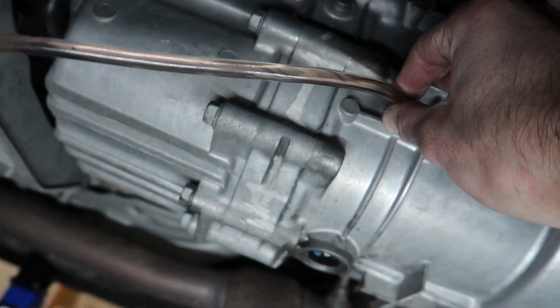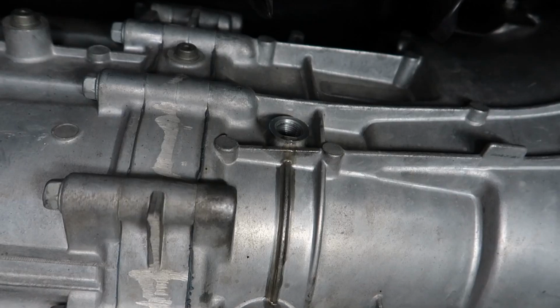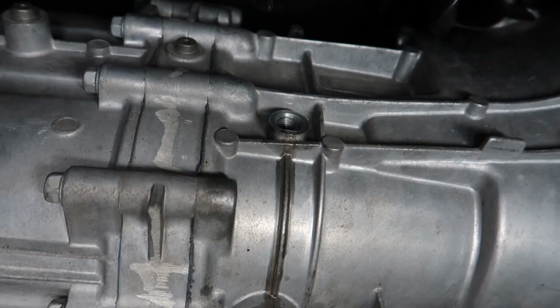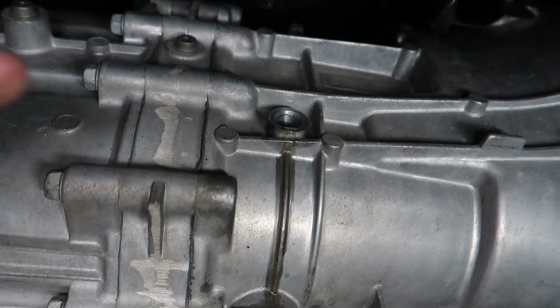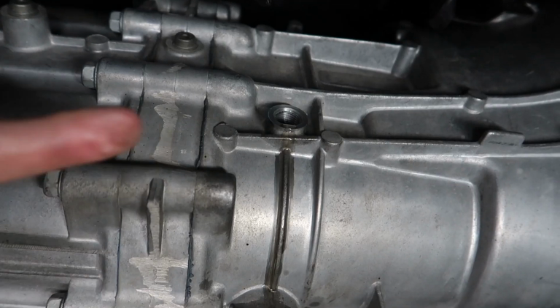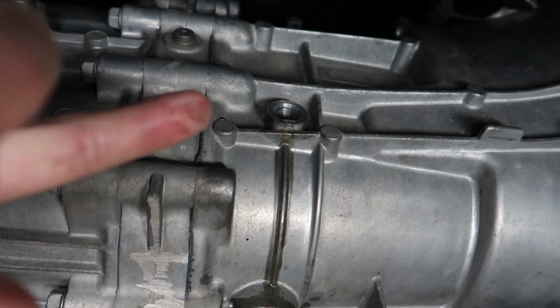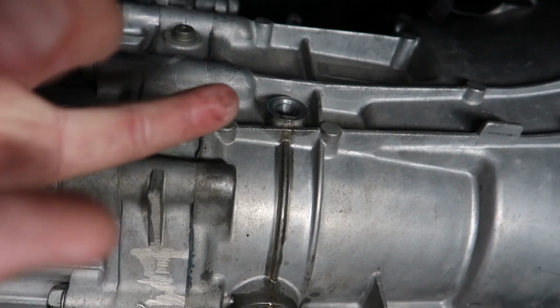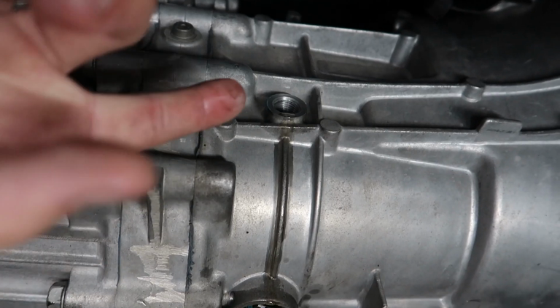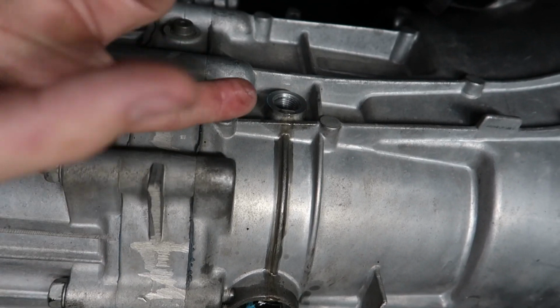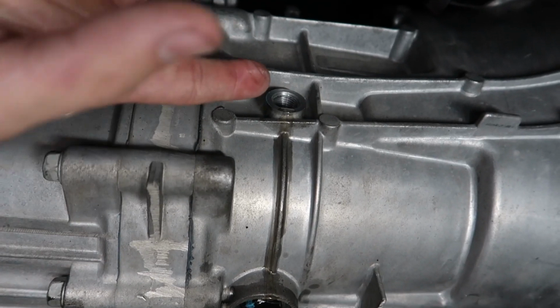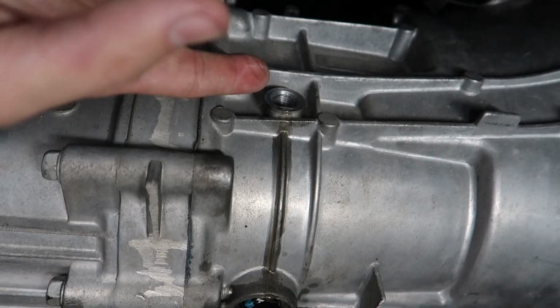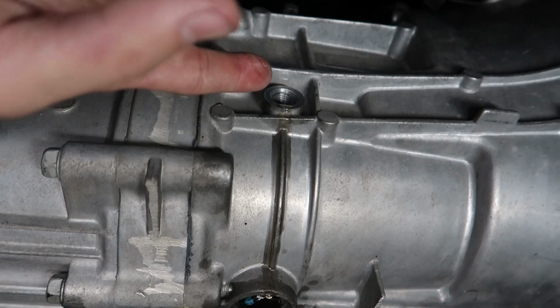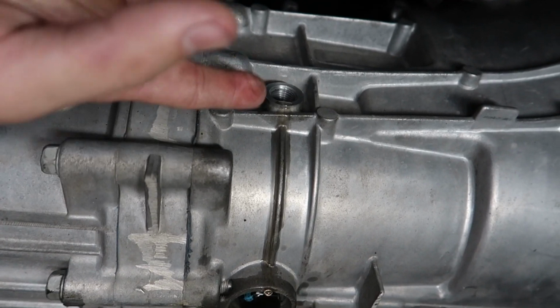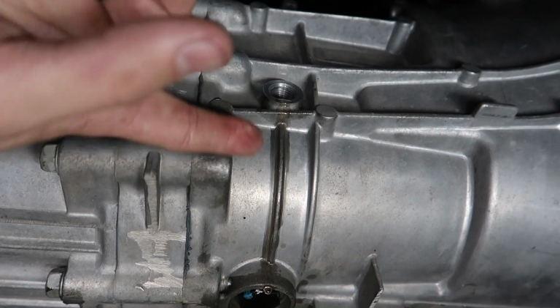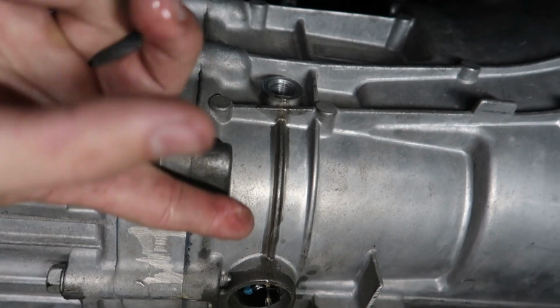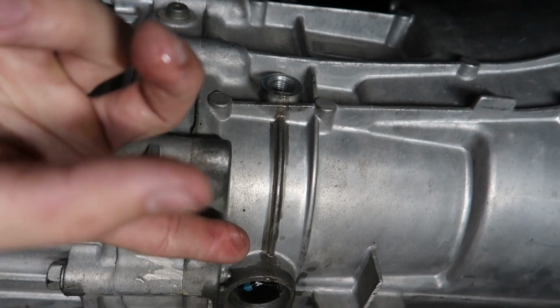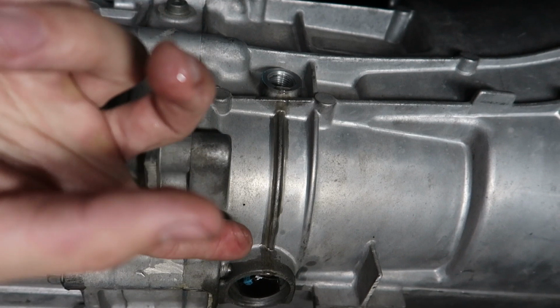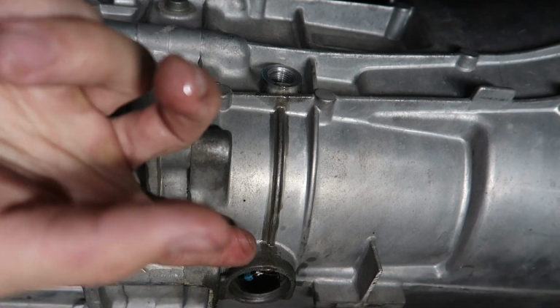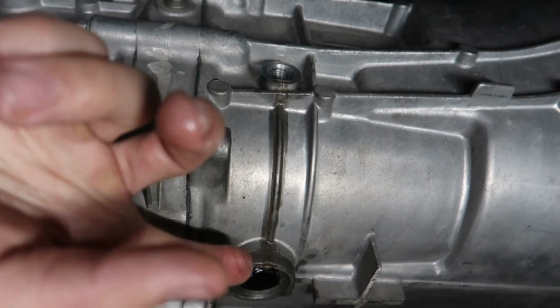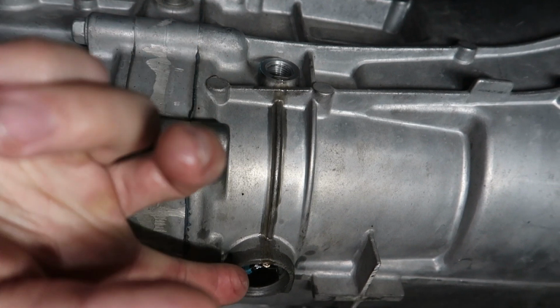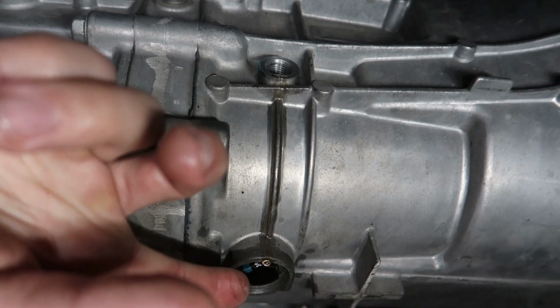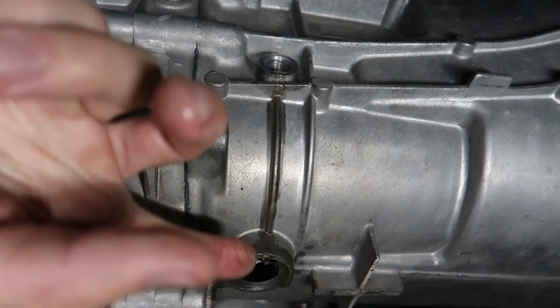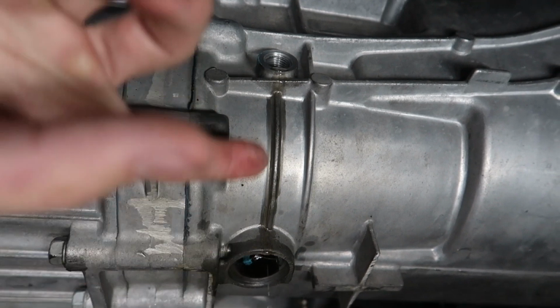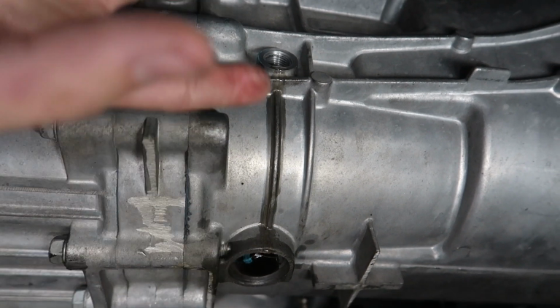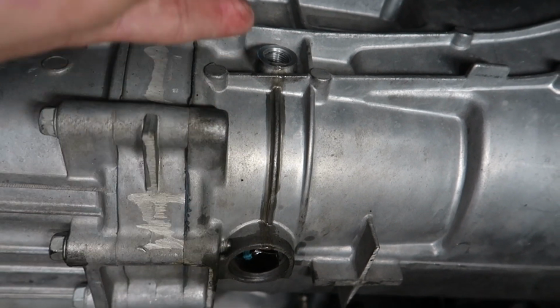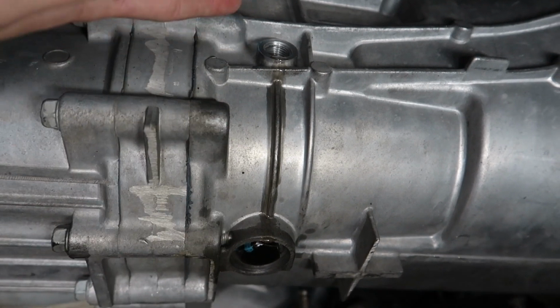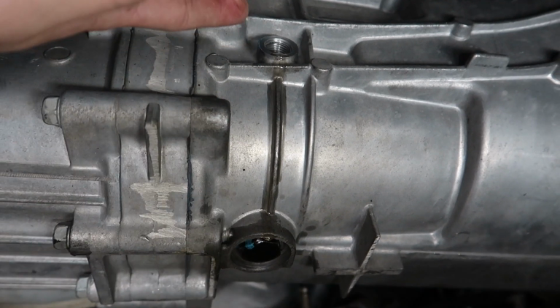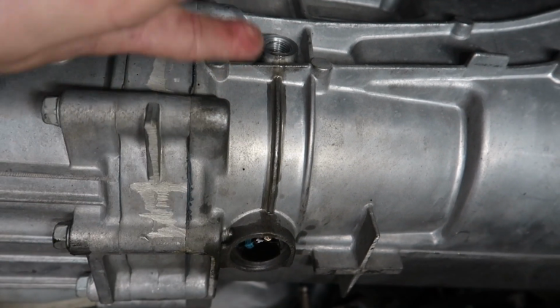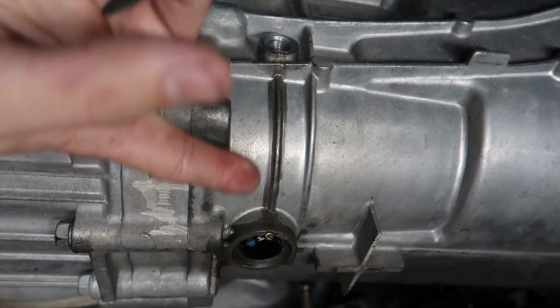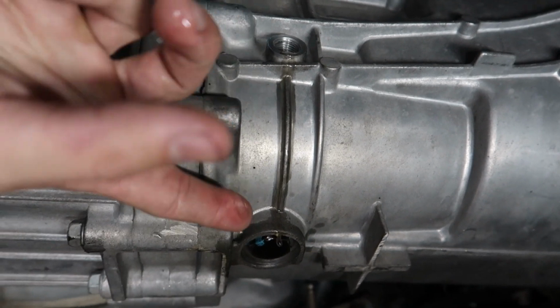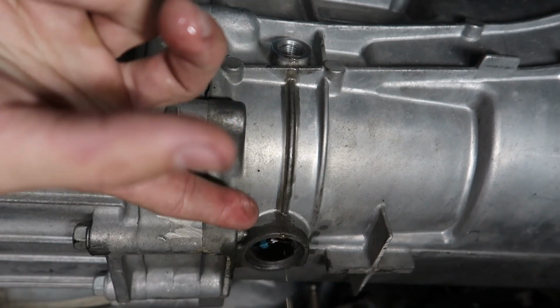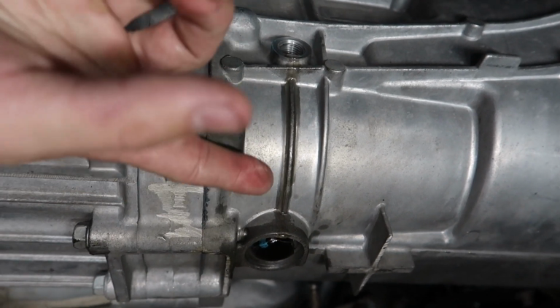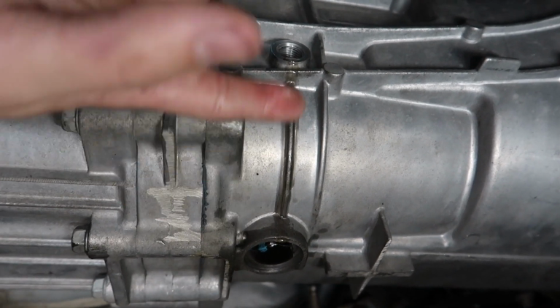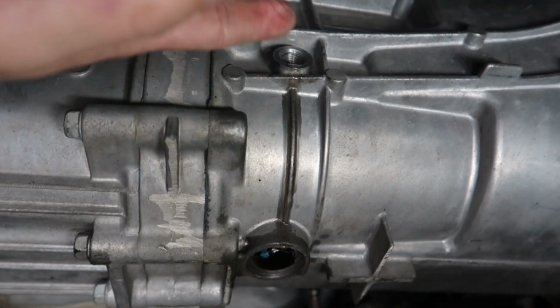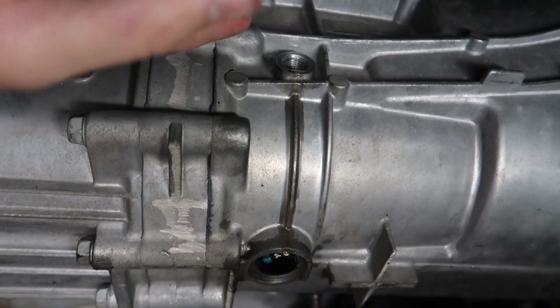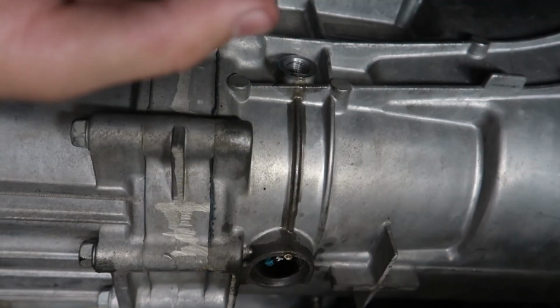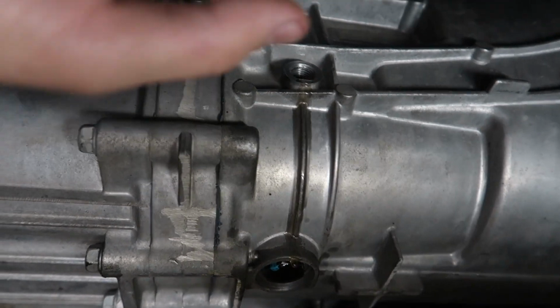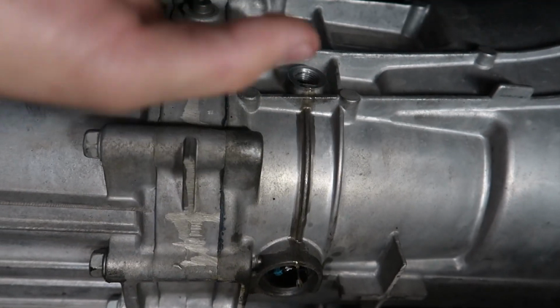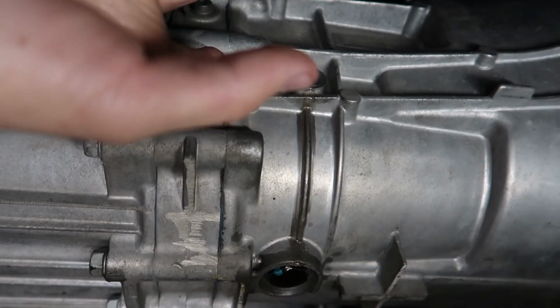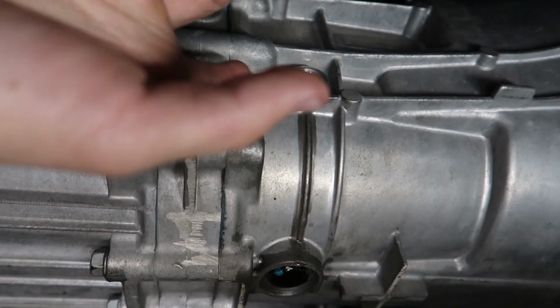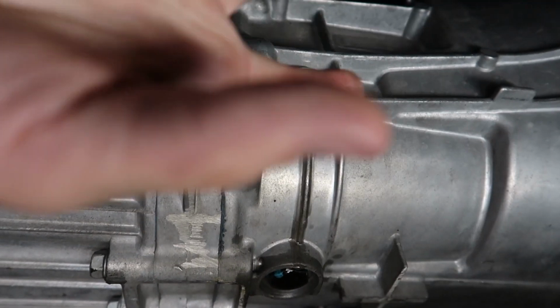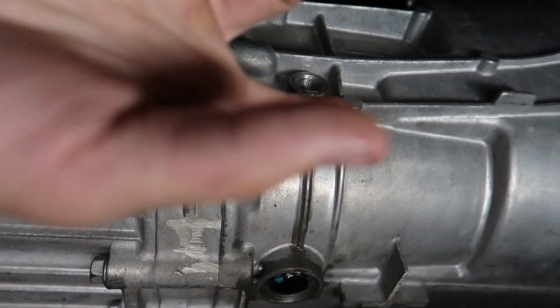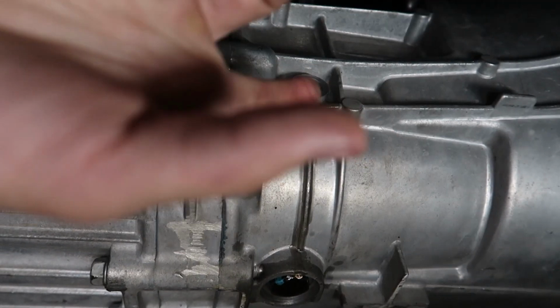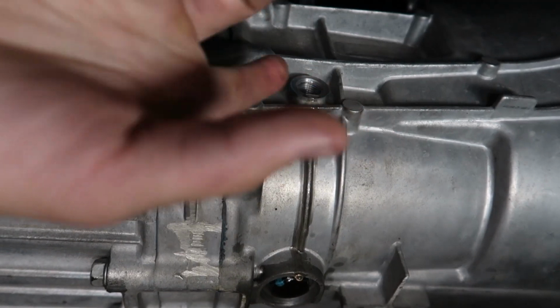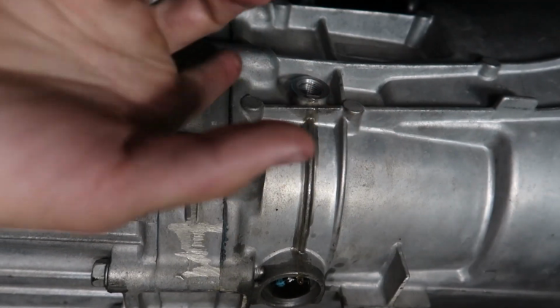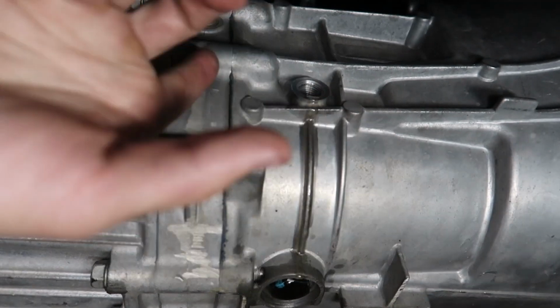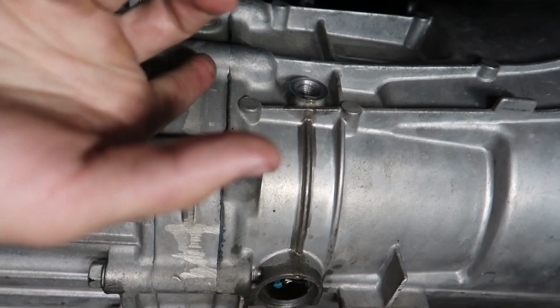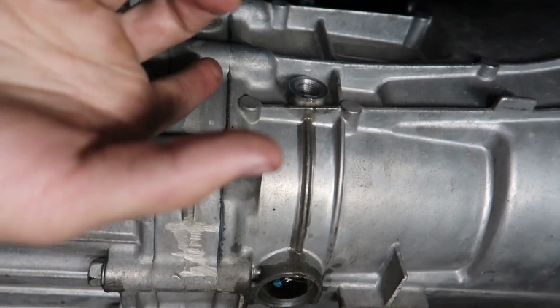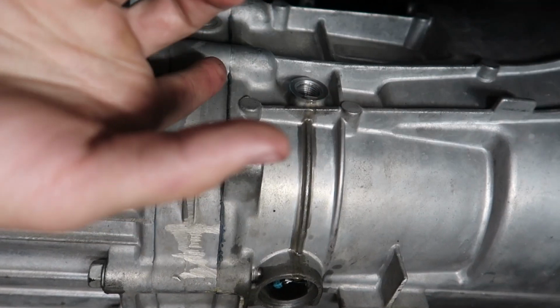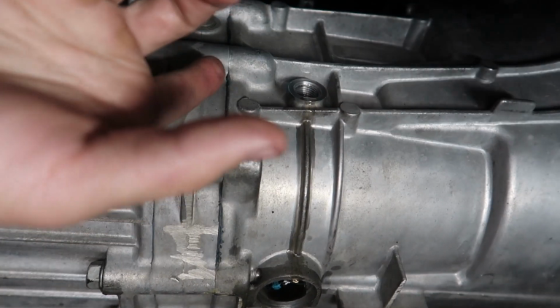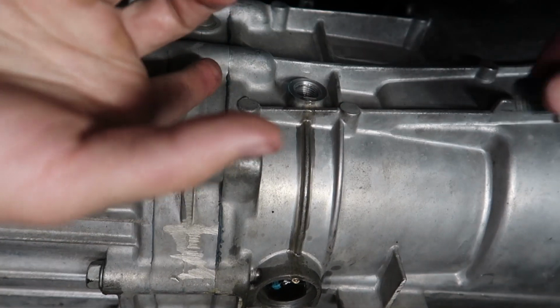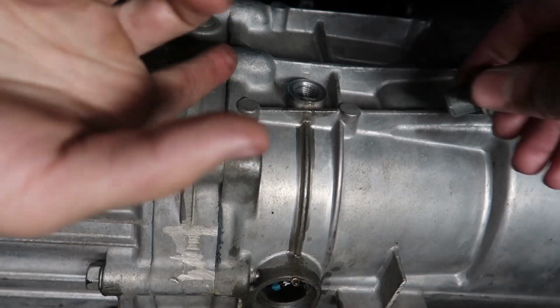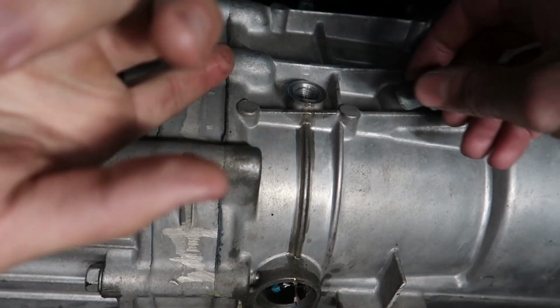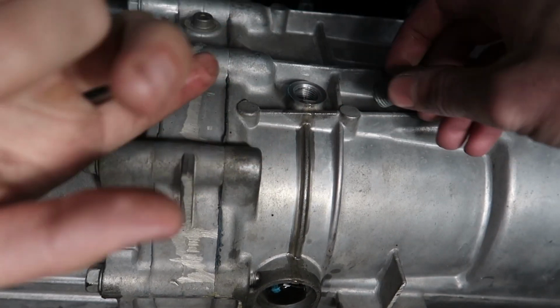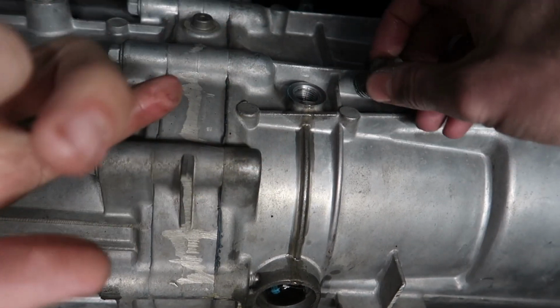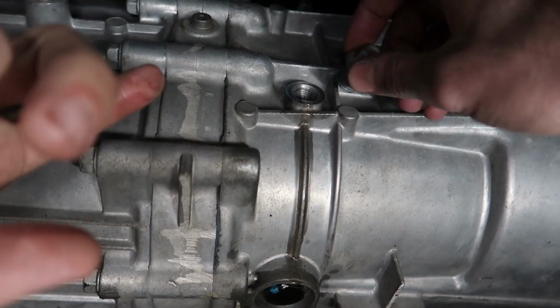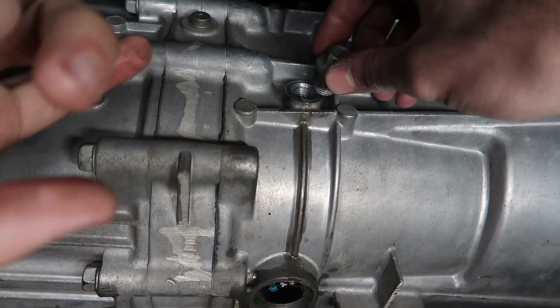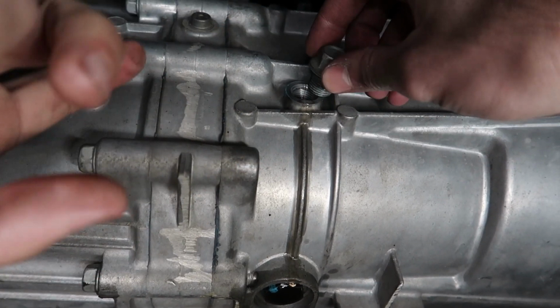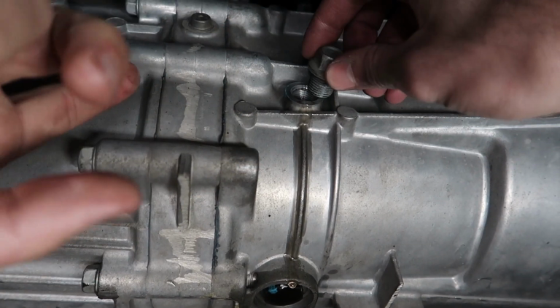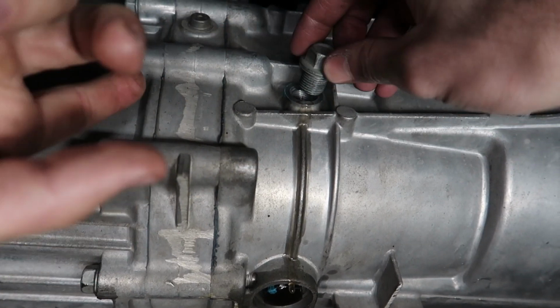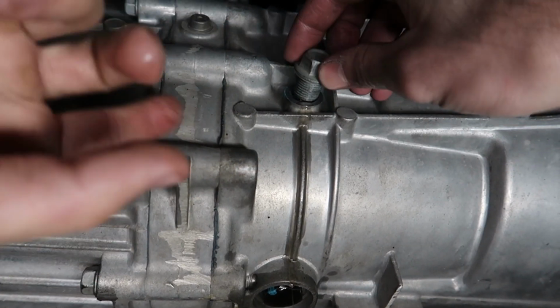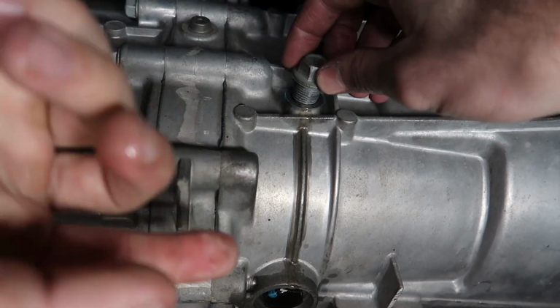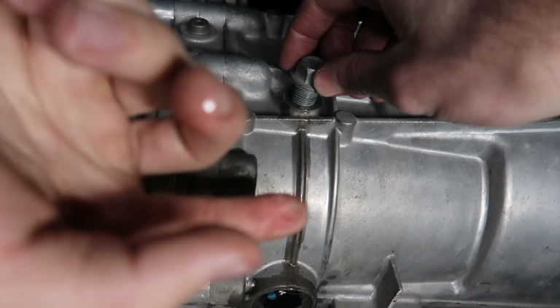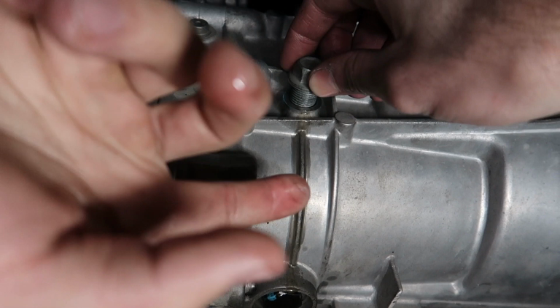Now it's finally pouring out, so at this point when you see fluid coming out you should stop because it's already pretty much full.